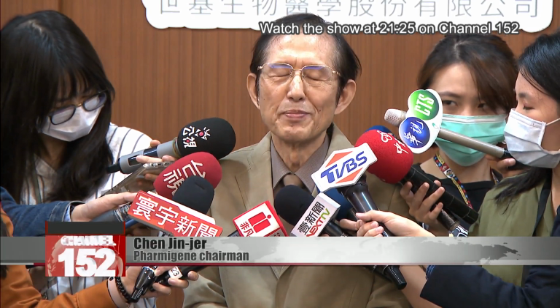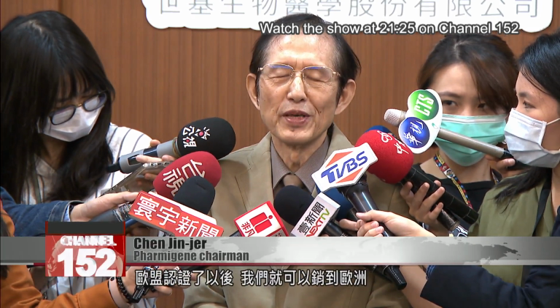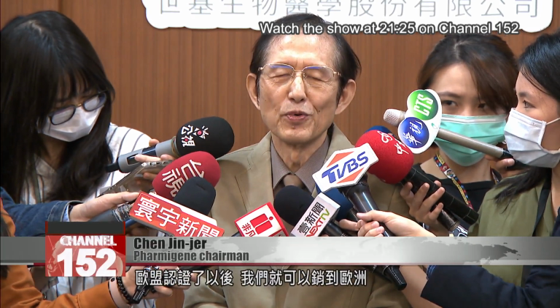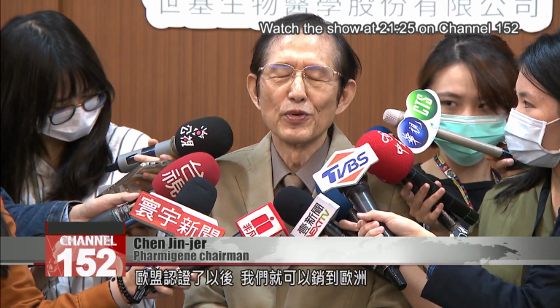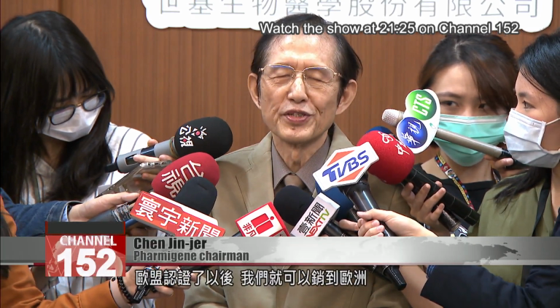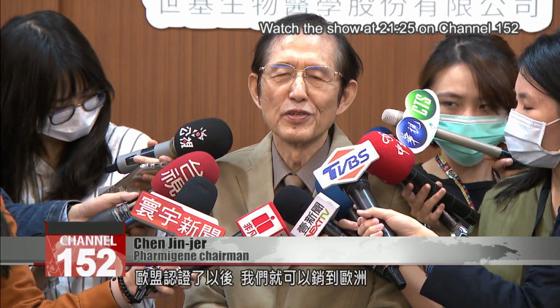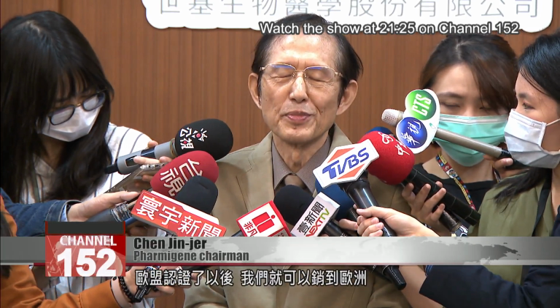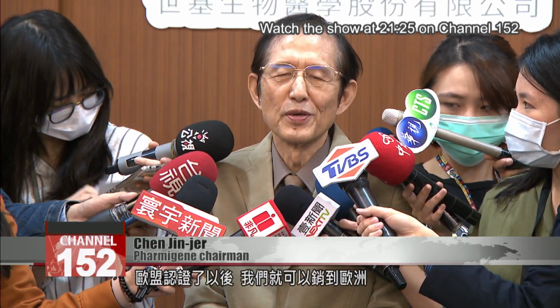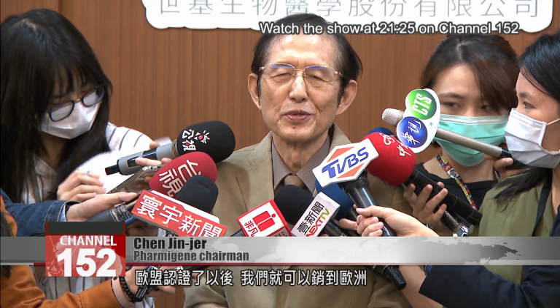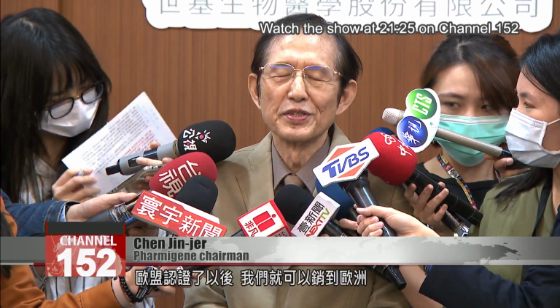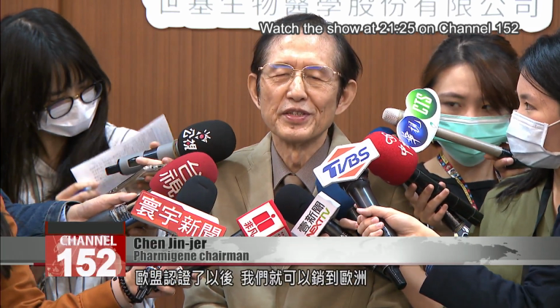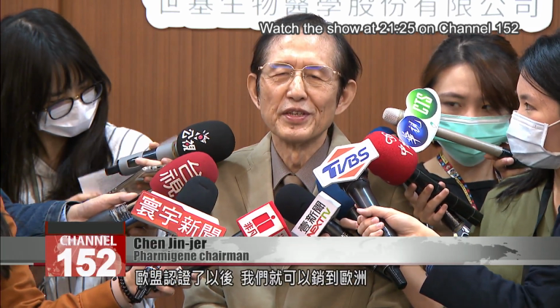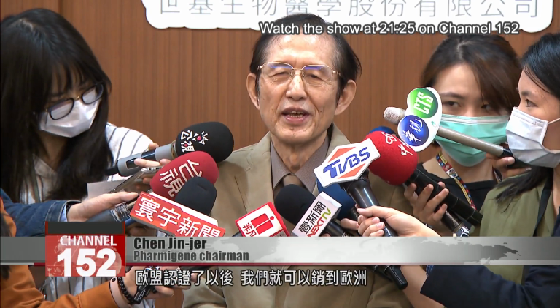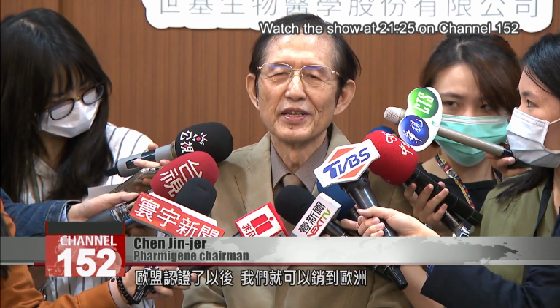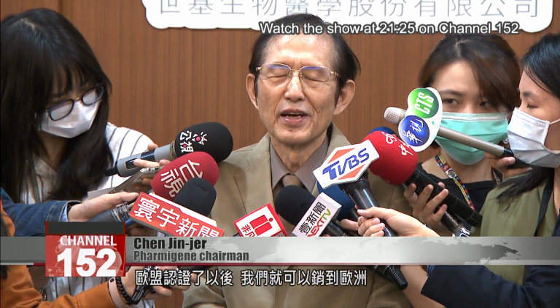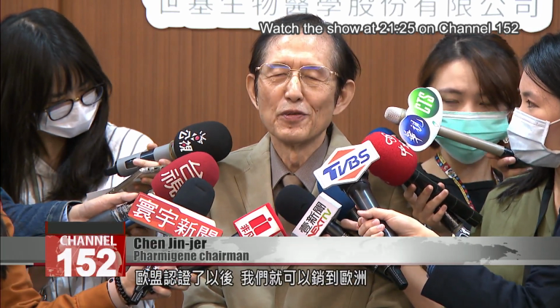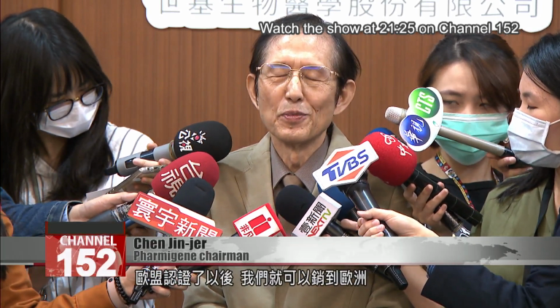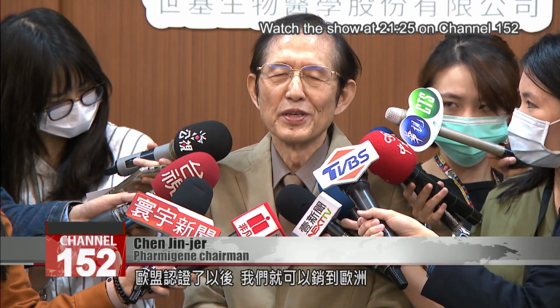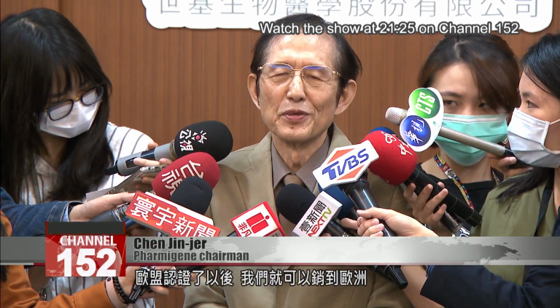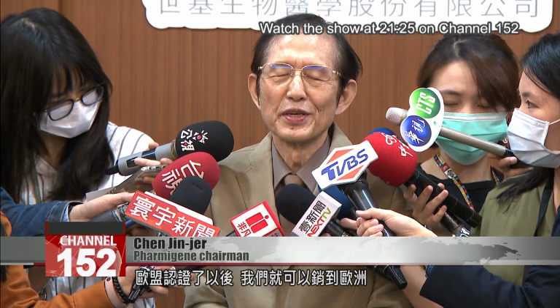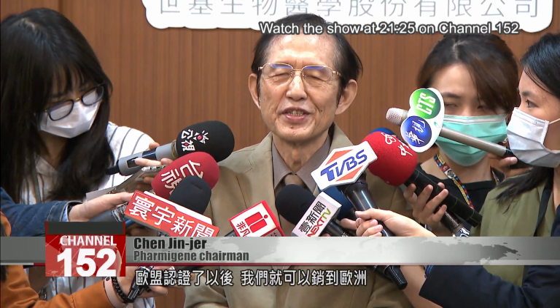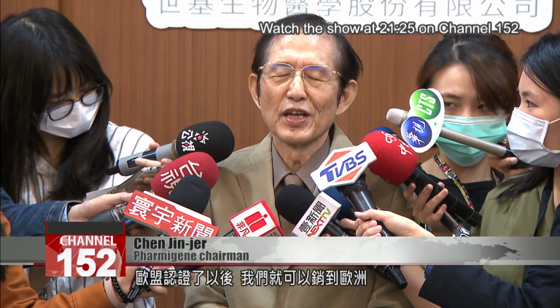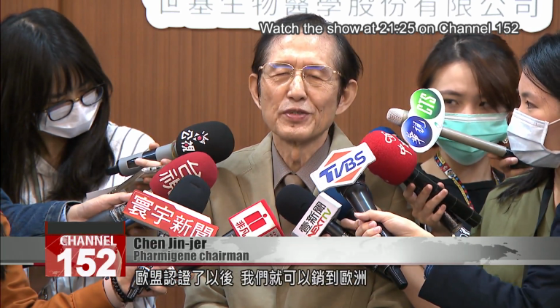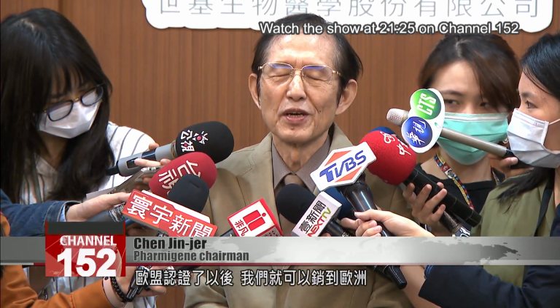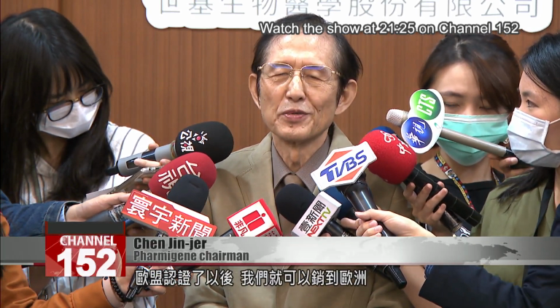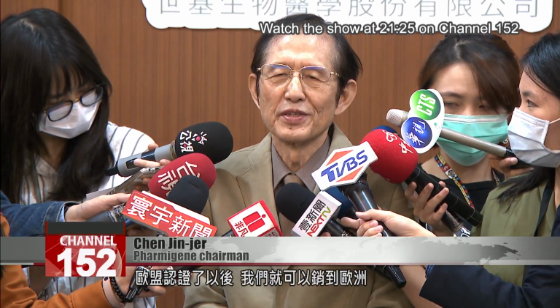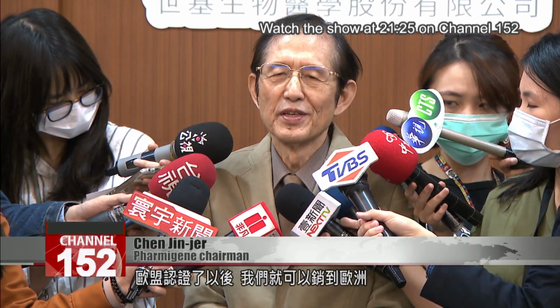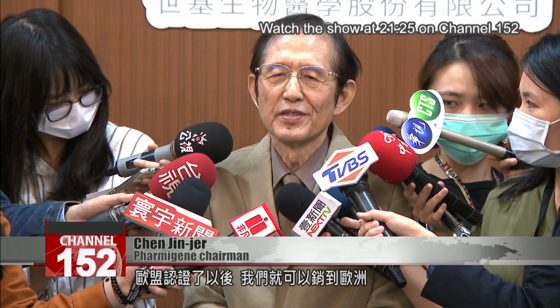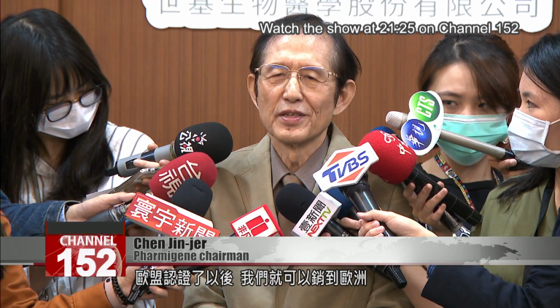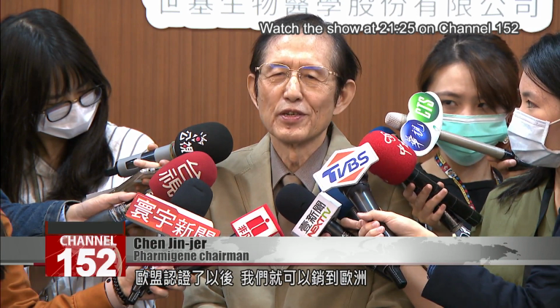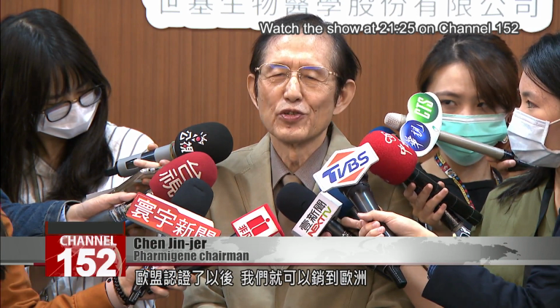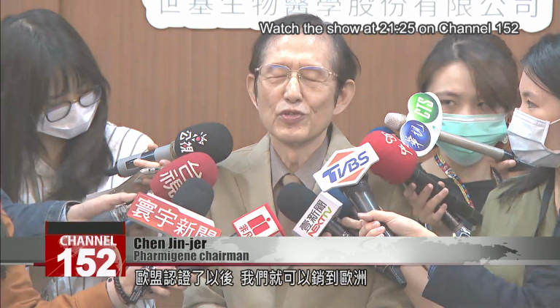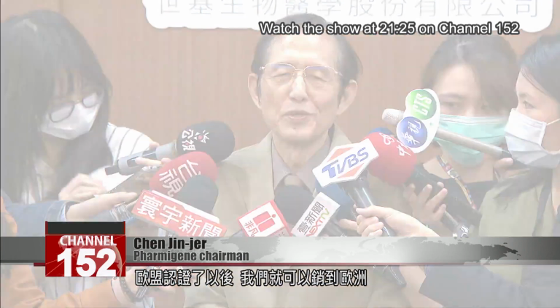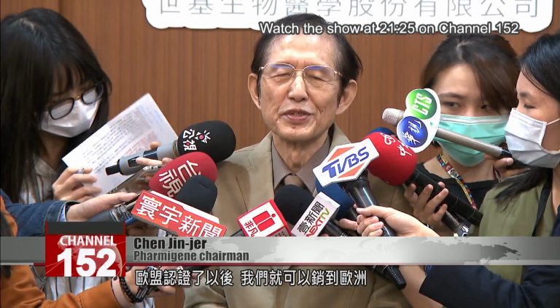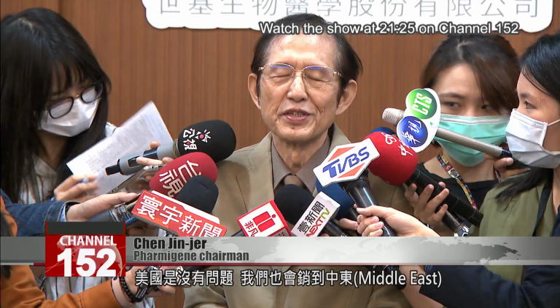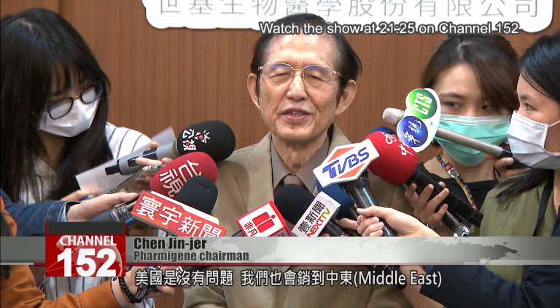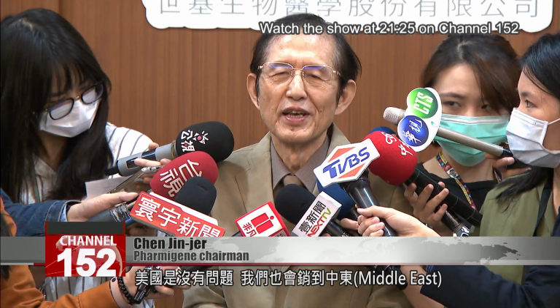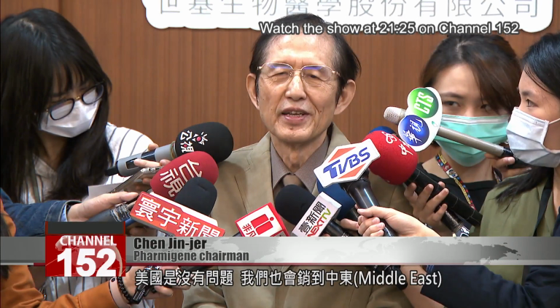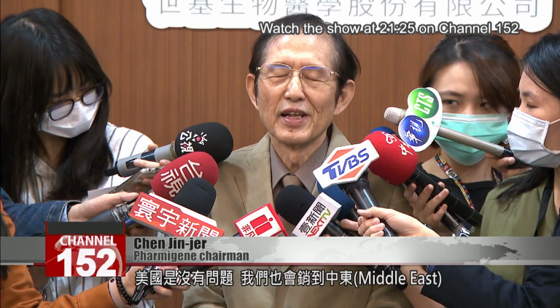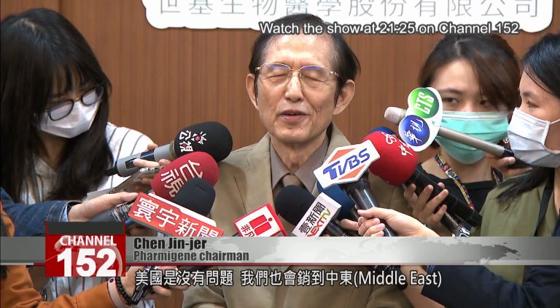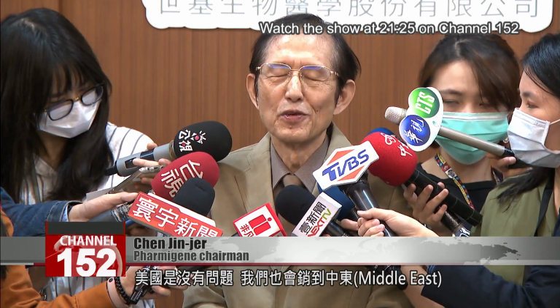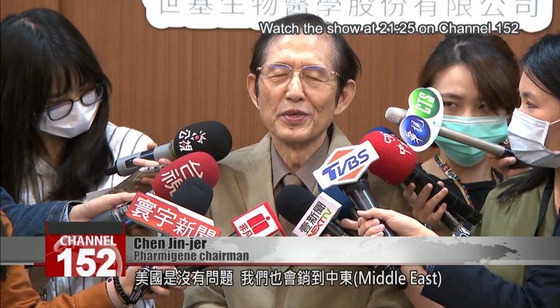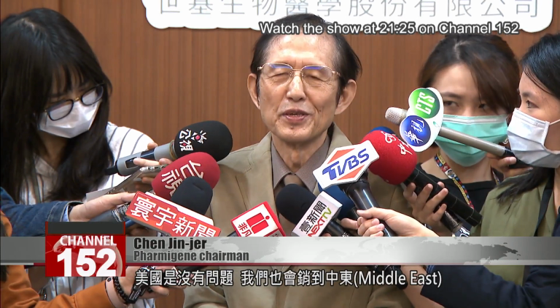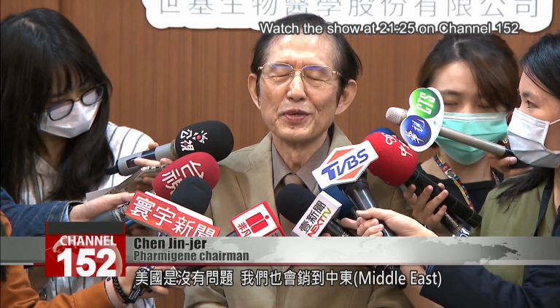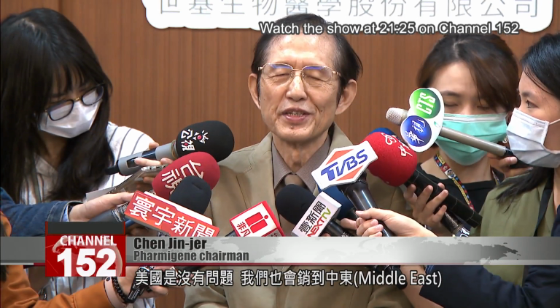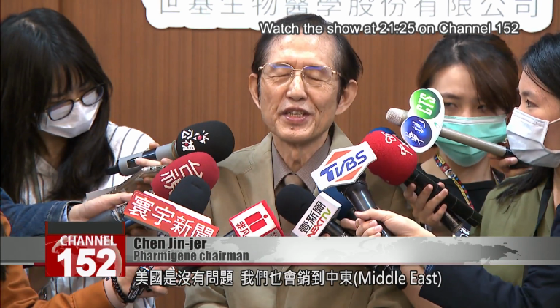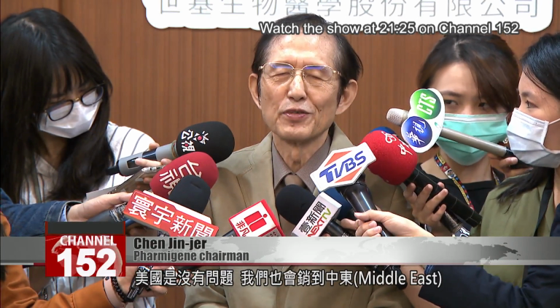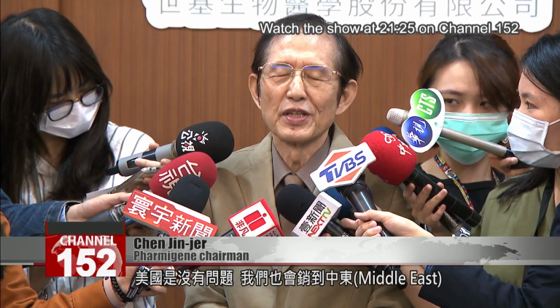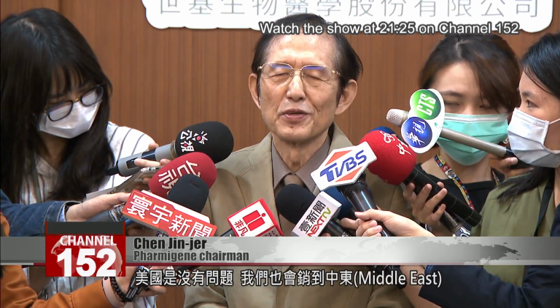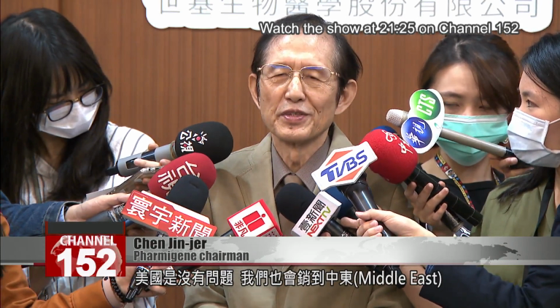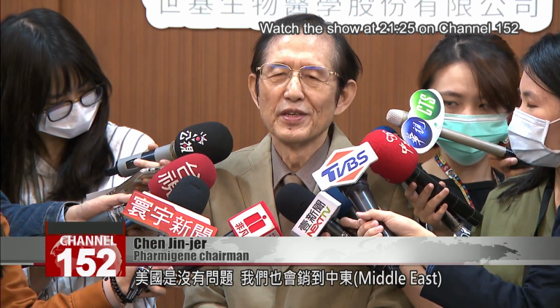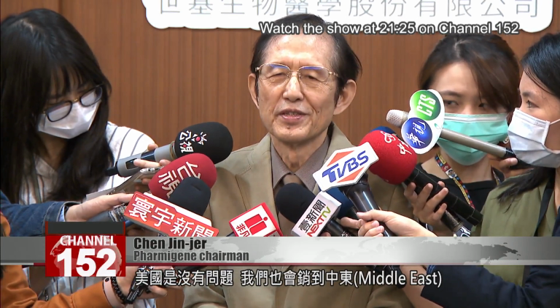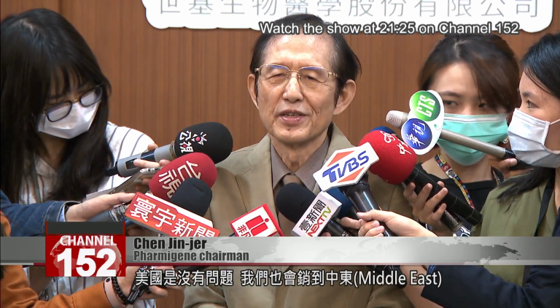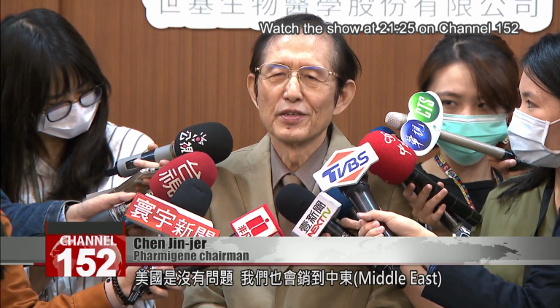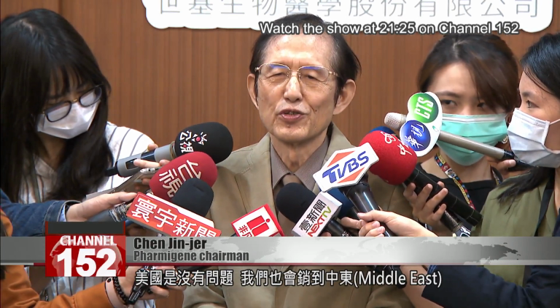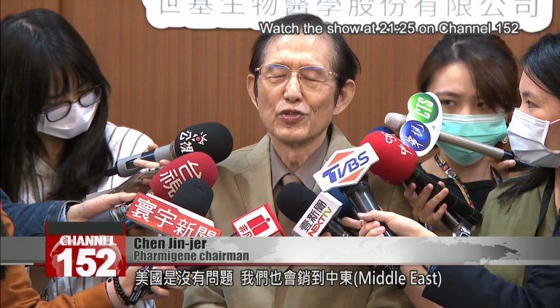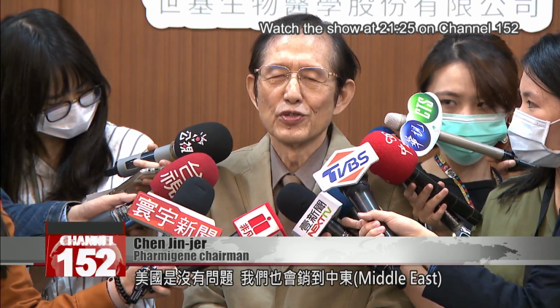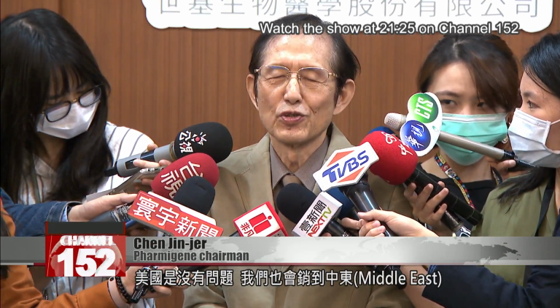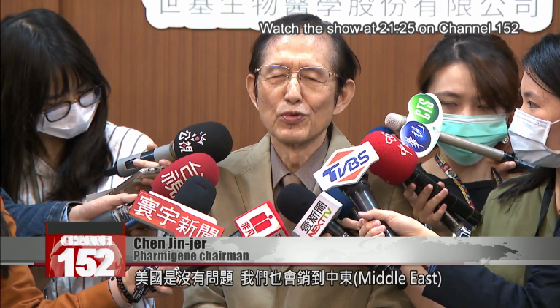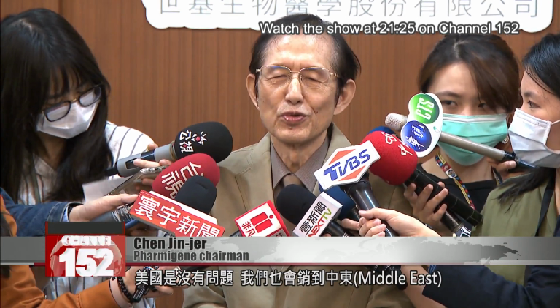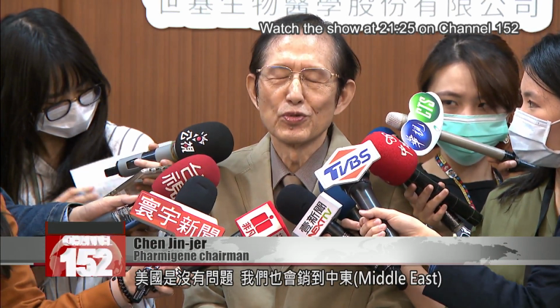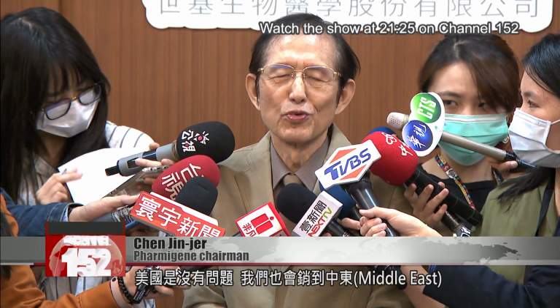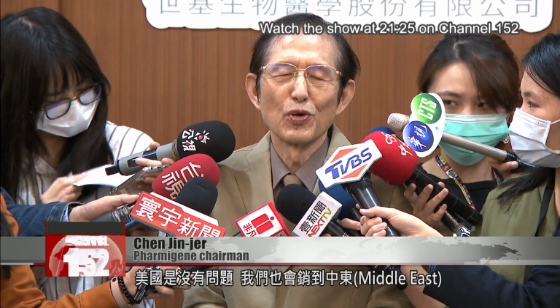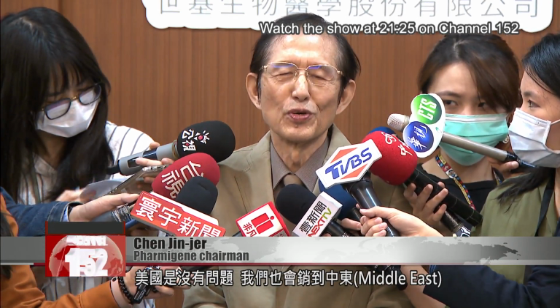After we get the EU certification, we can market this test in Europe. The U.S. is no problem. We will also market it in the Middle East.